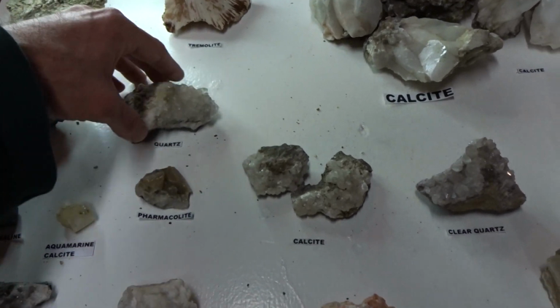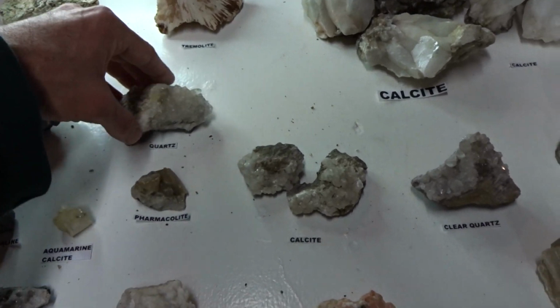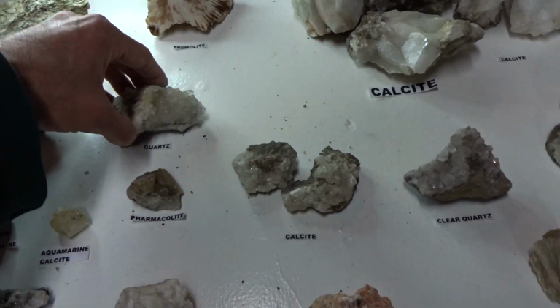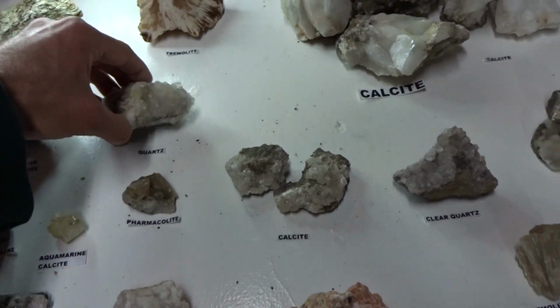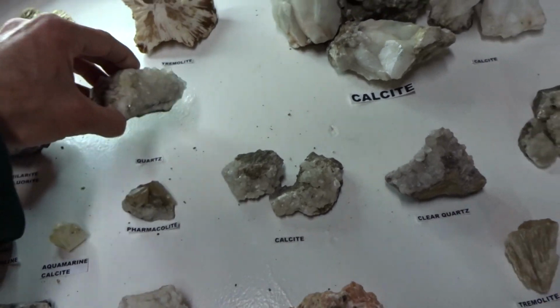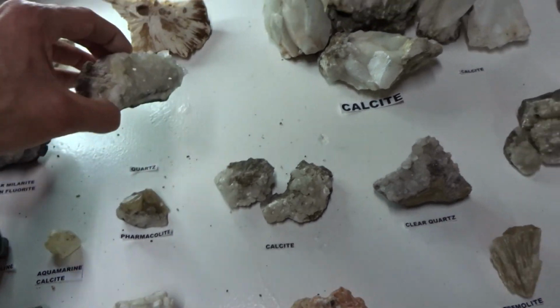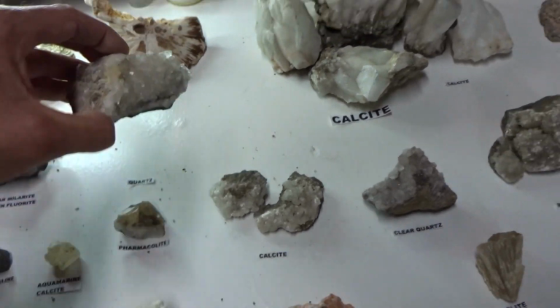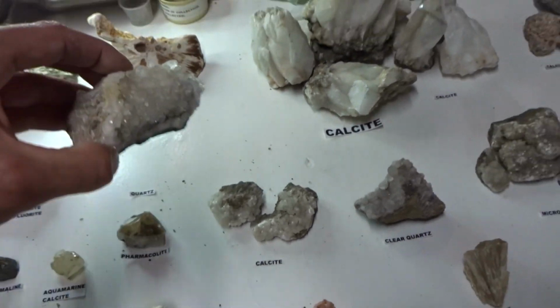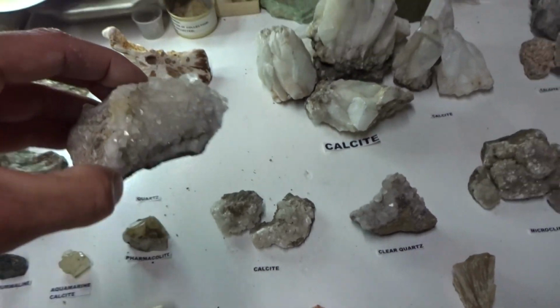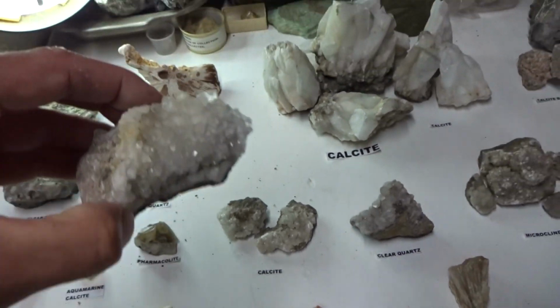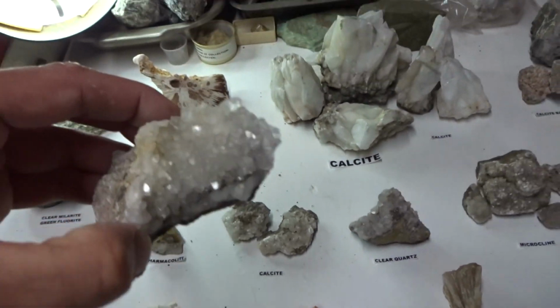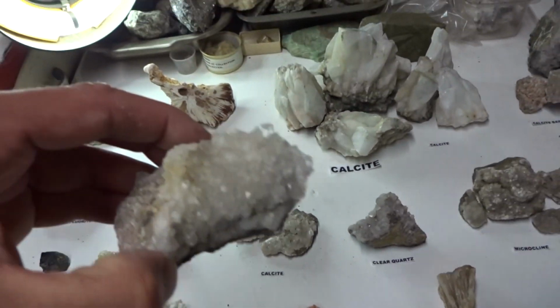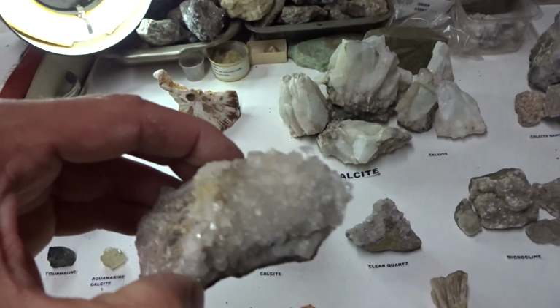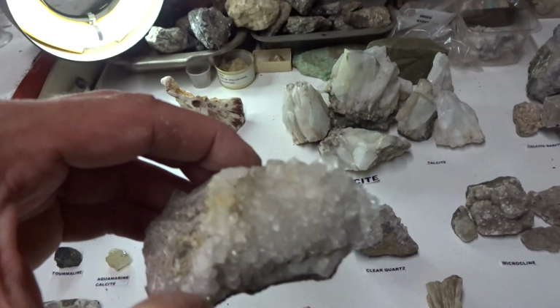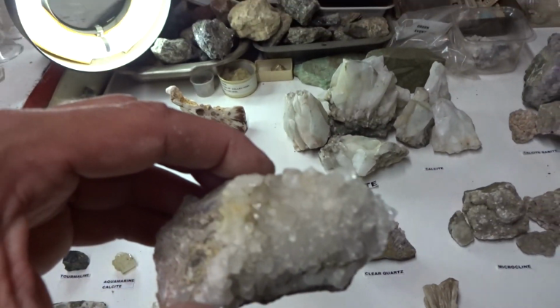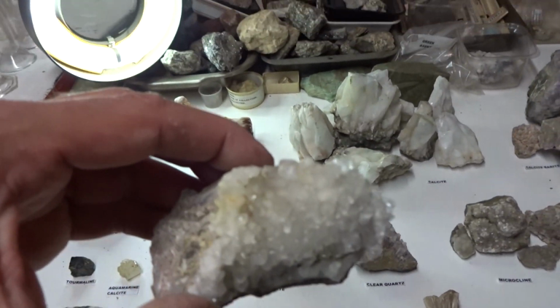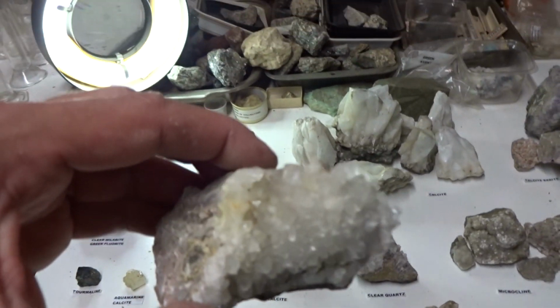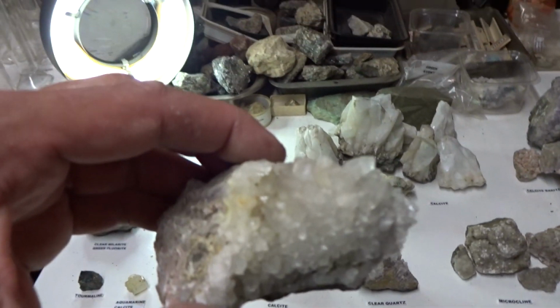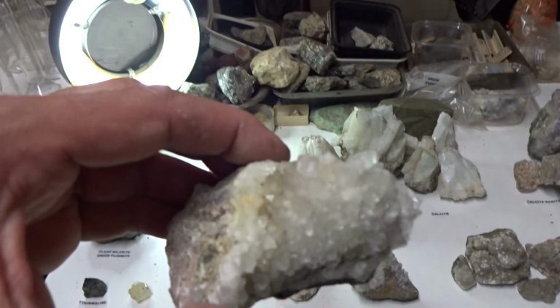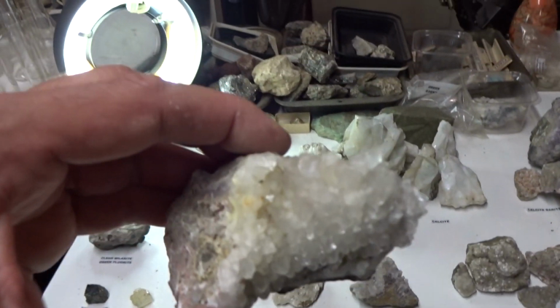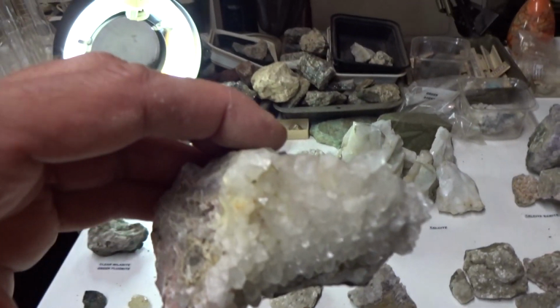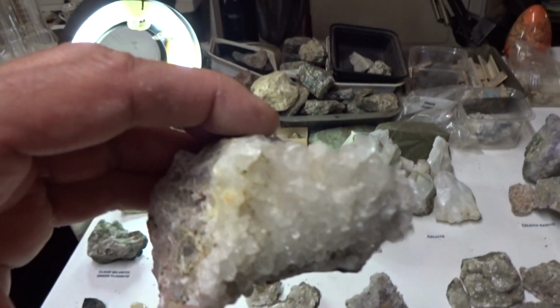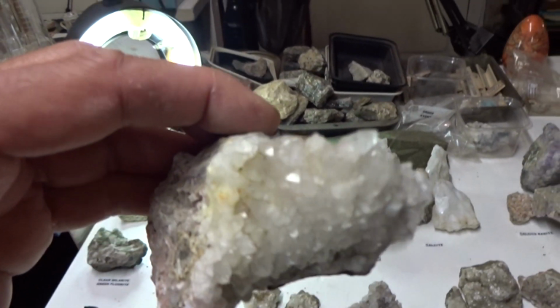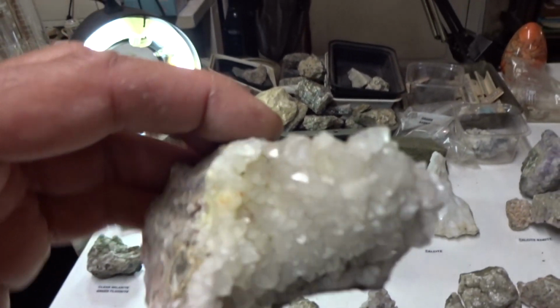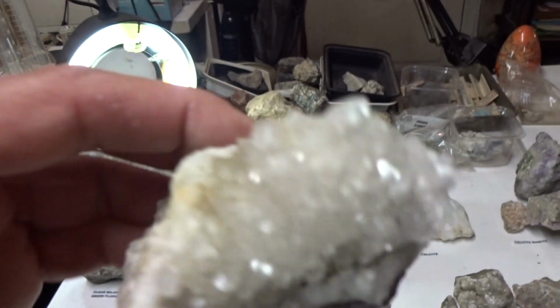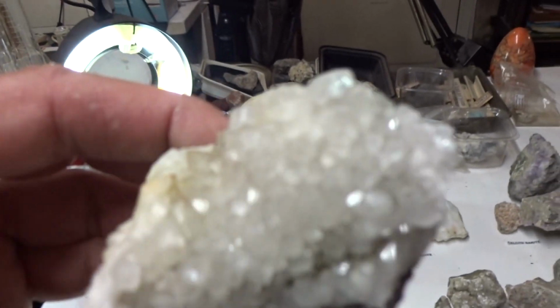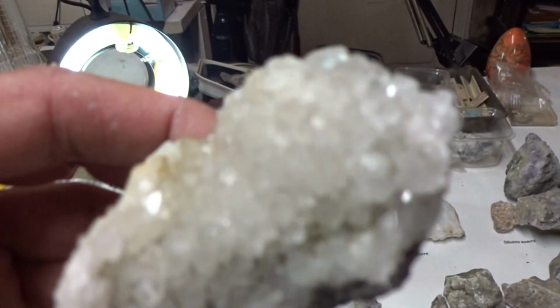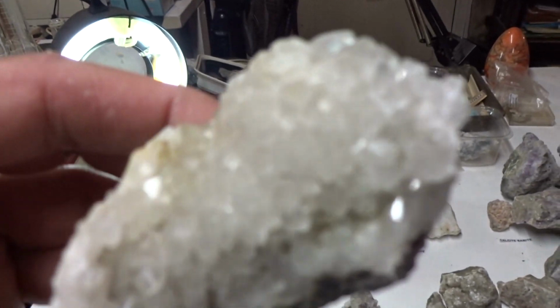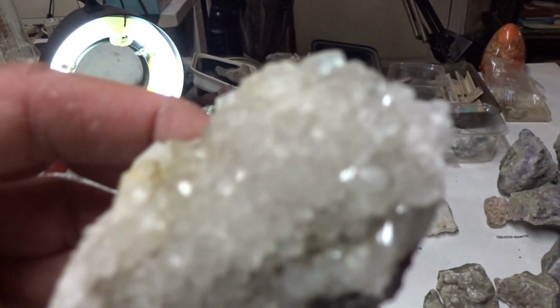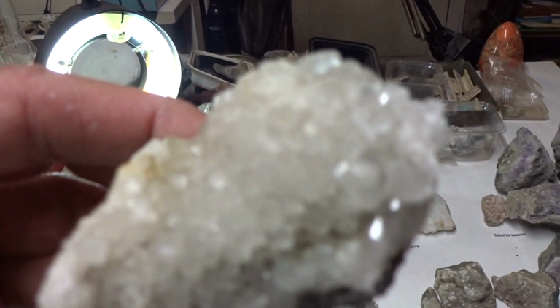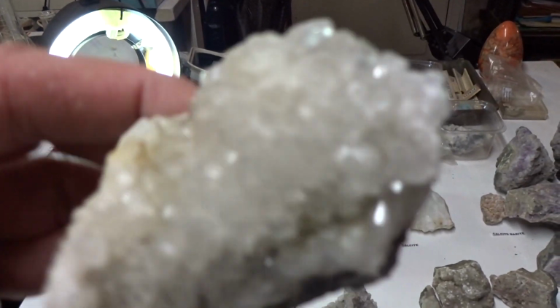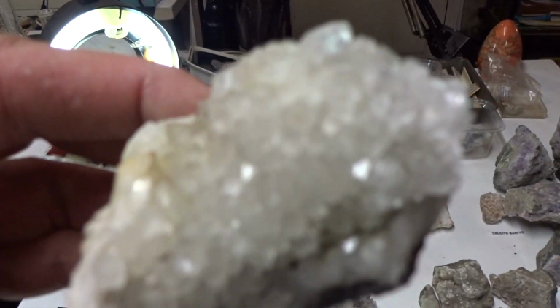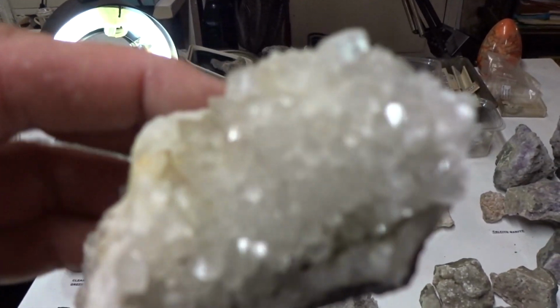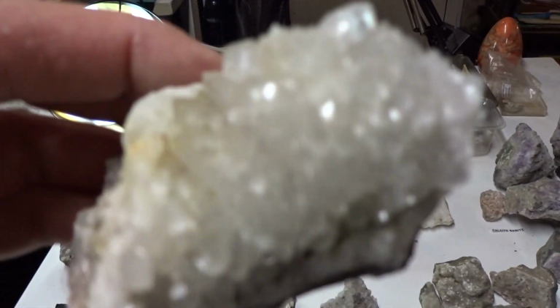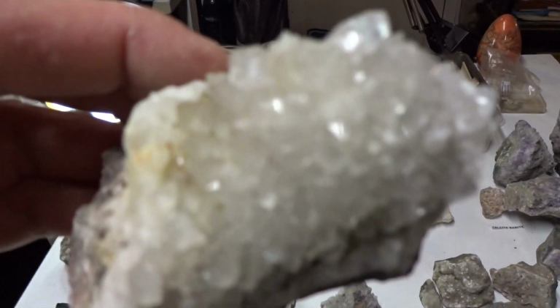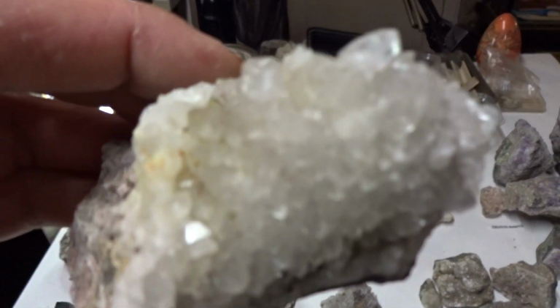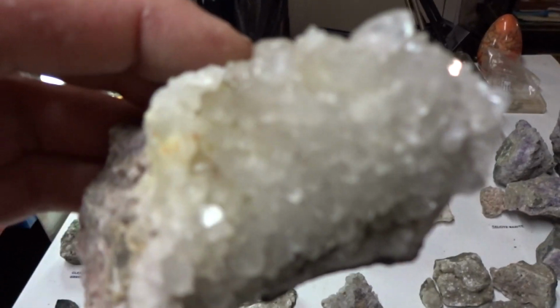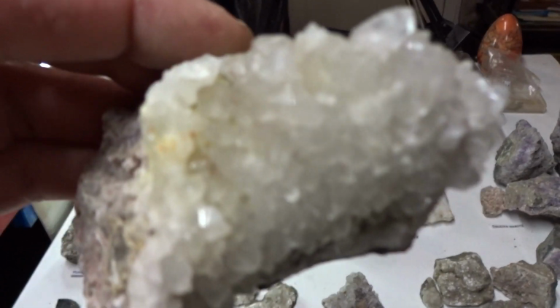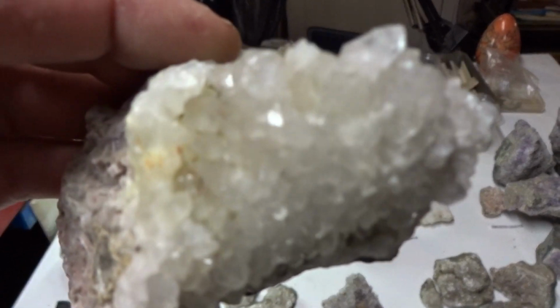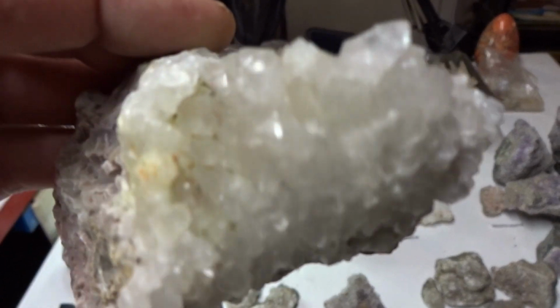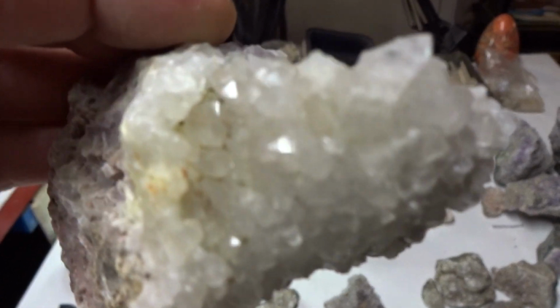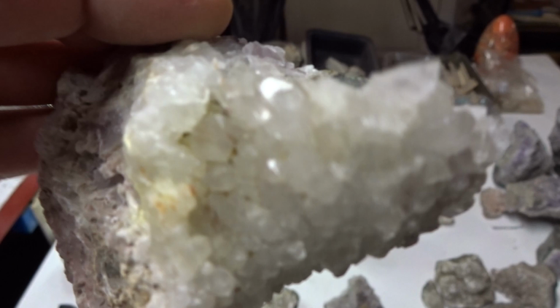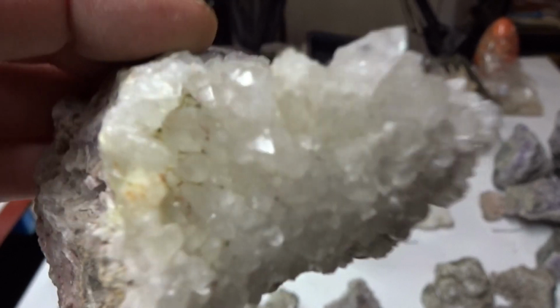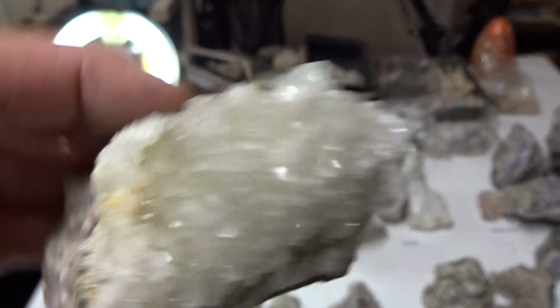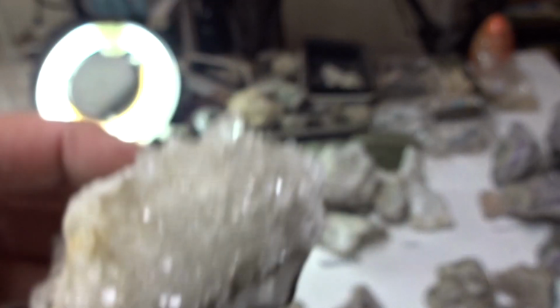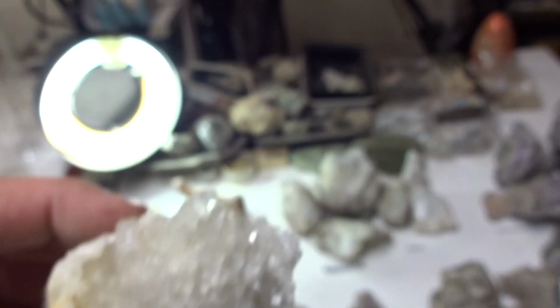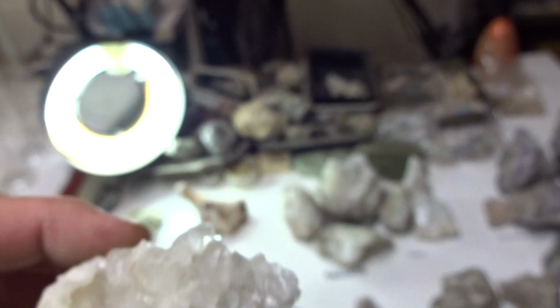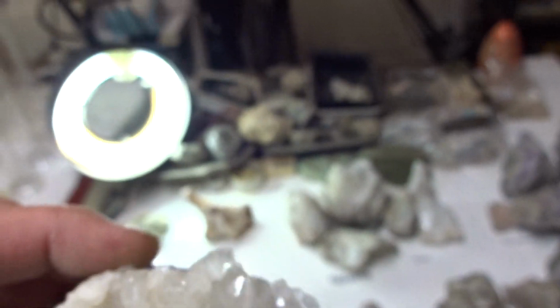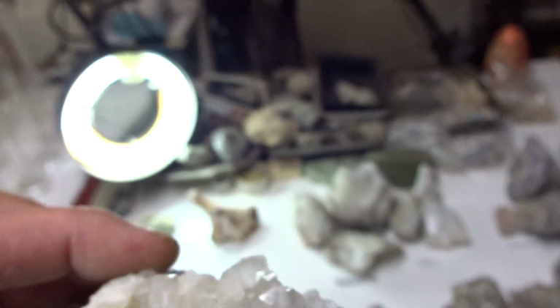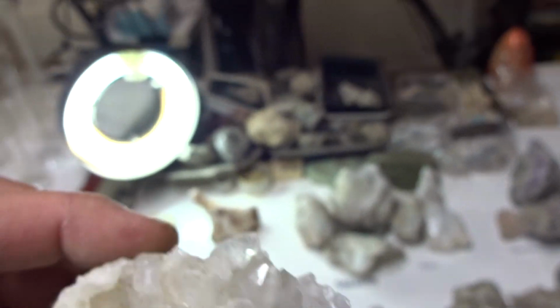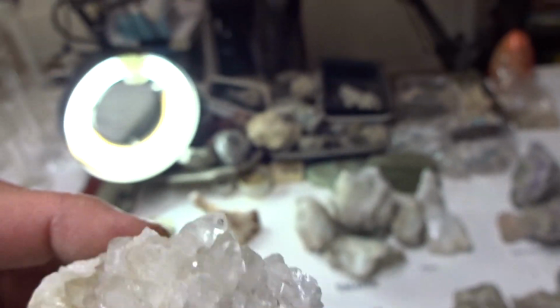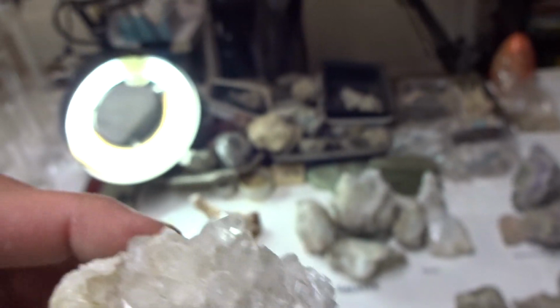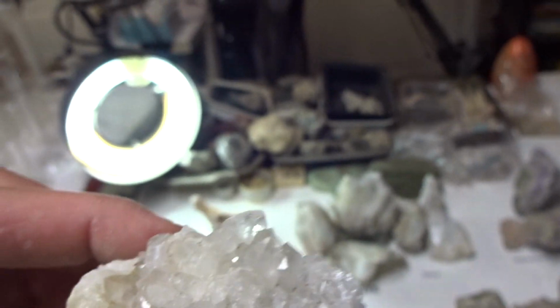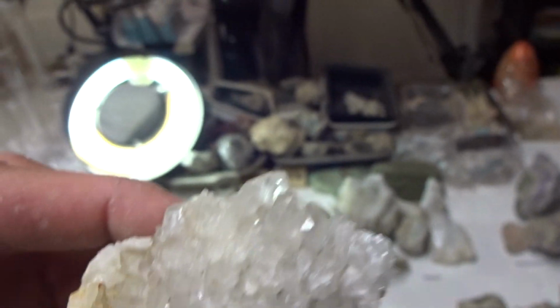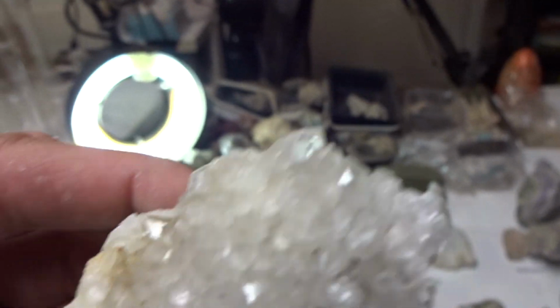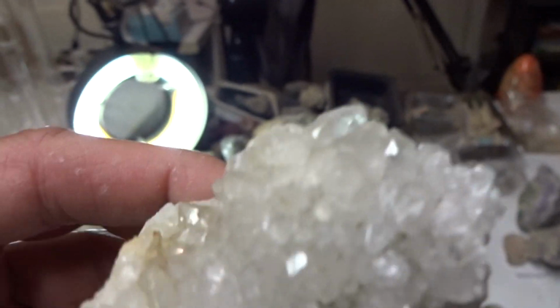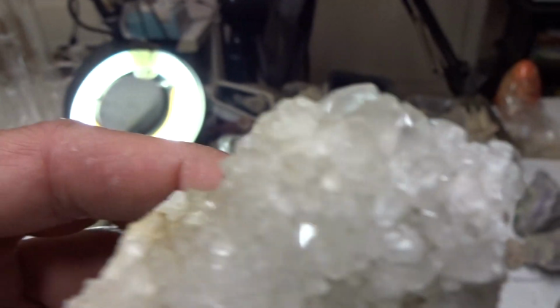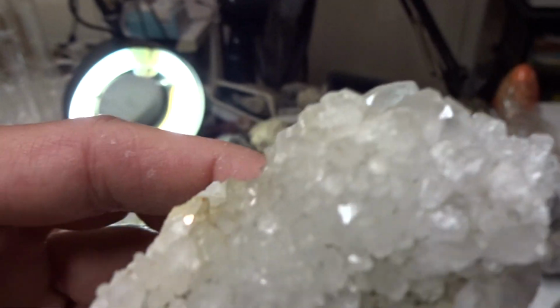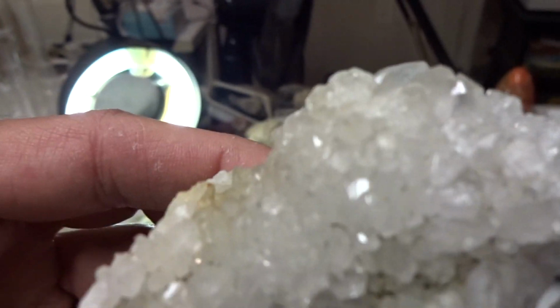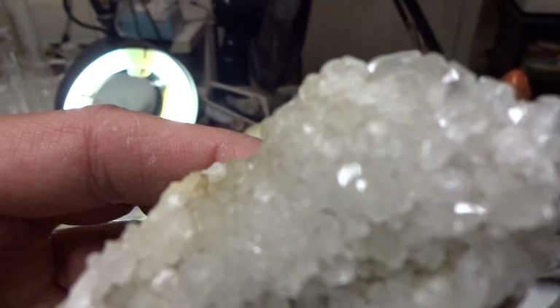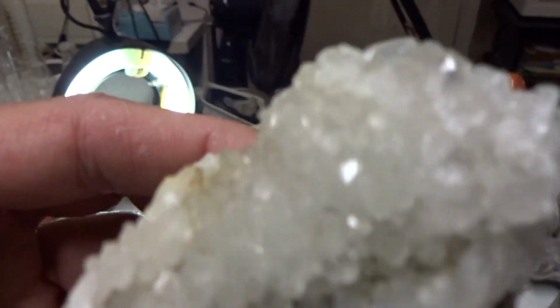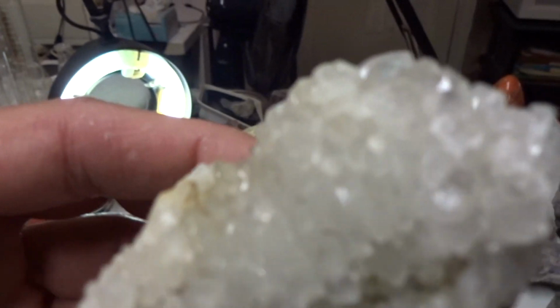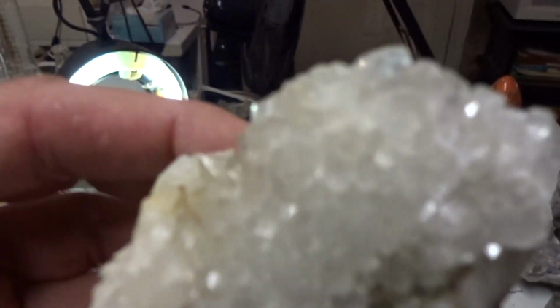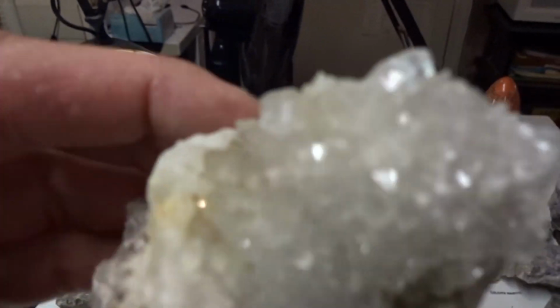Here's a beautiful specimen of perfect crystal form quartz — this is clear quartz.